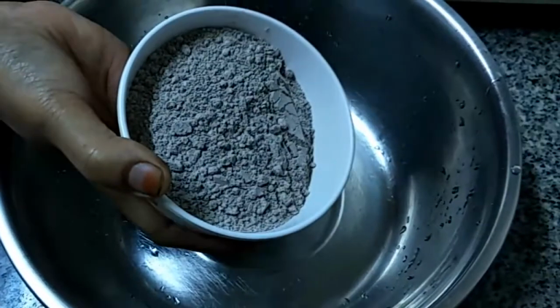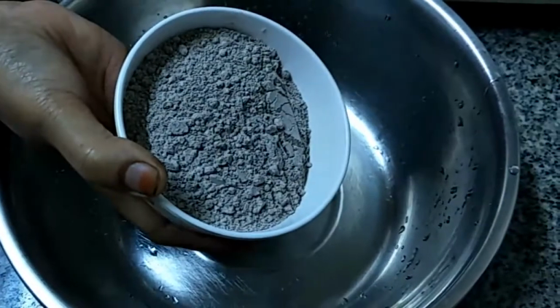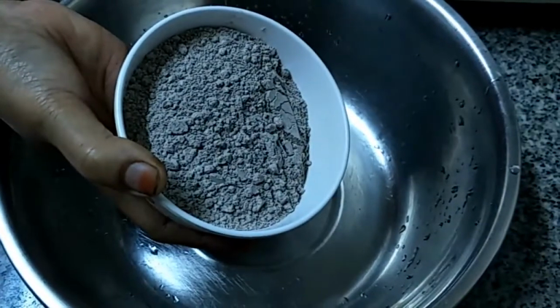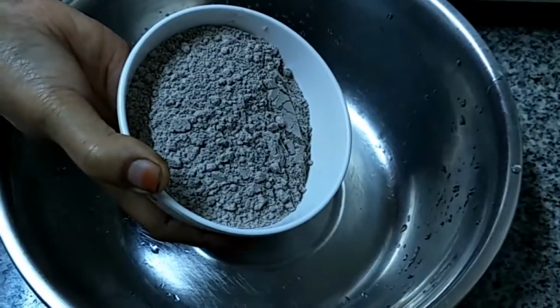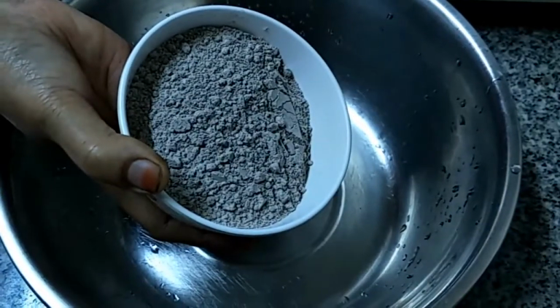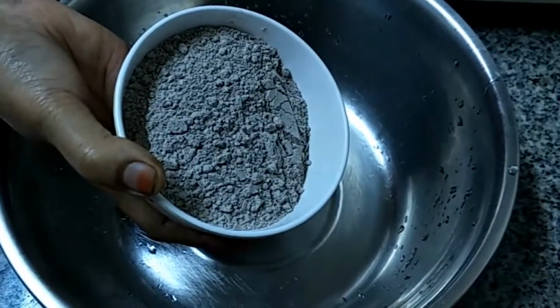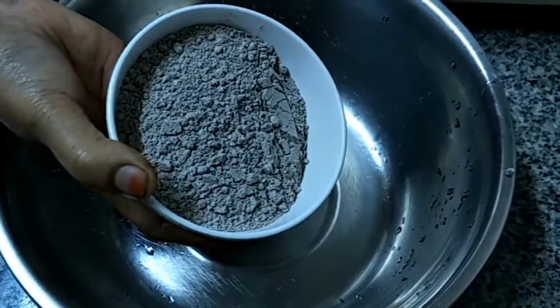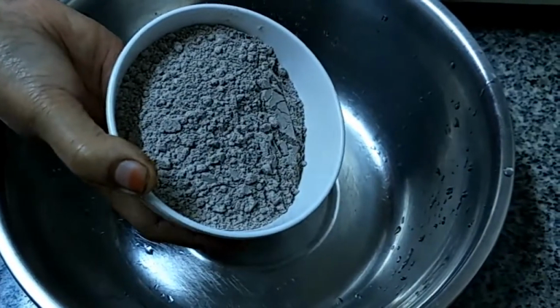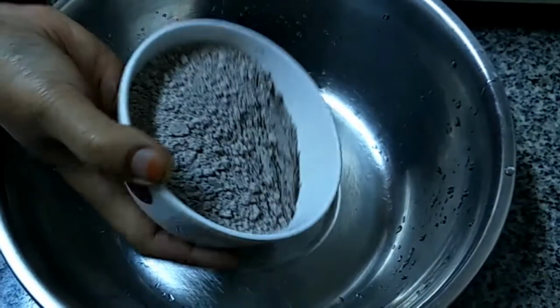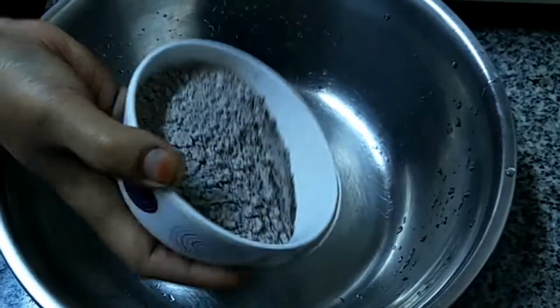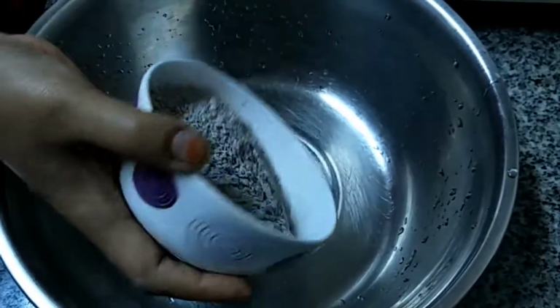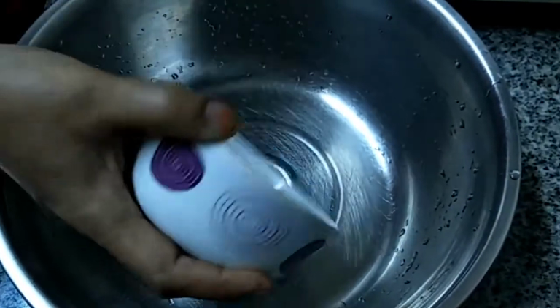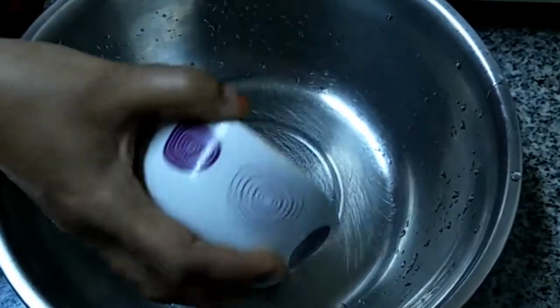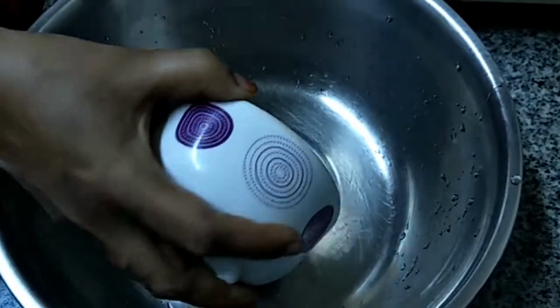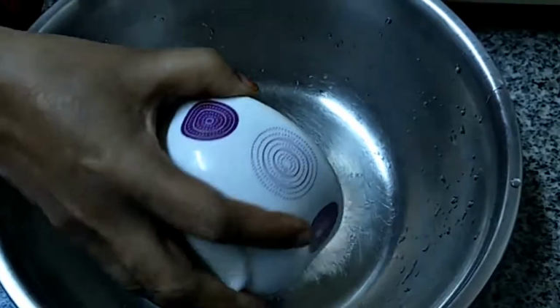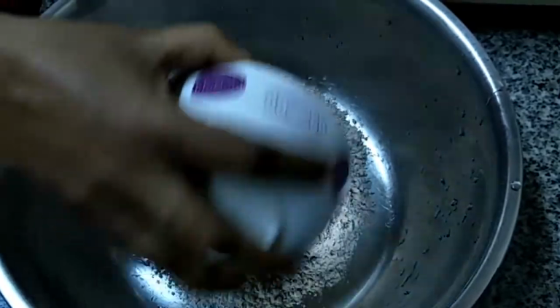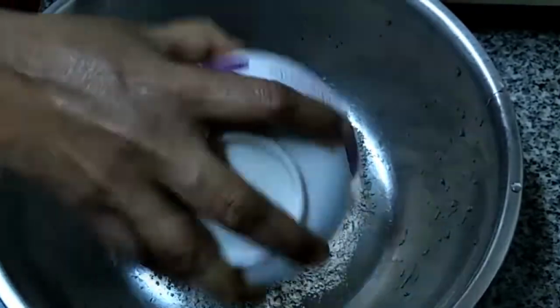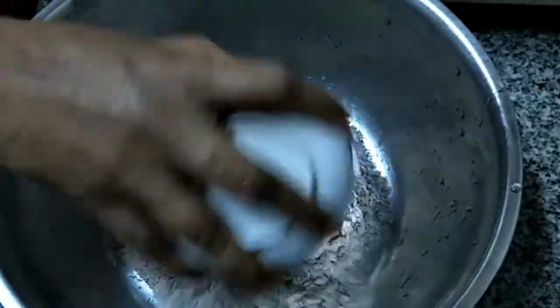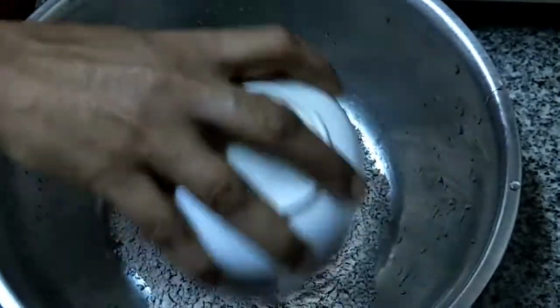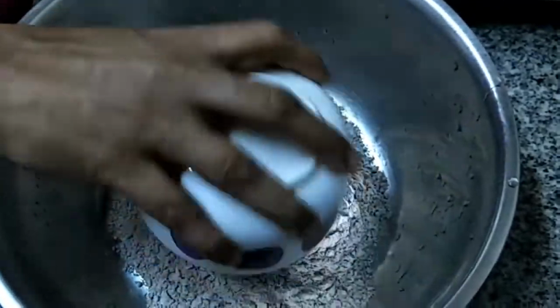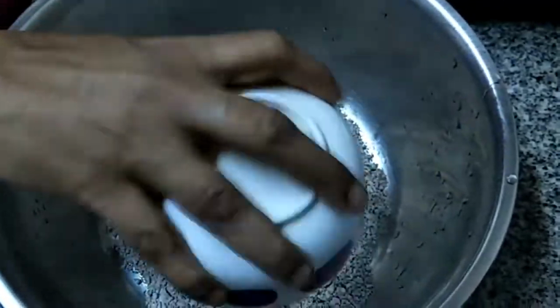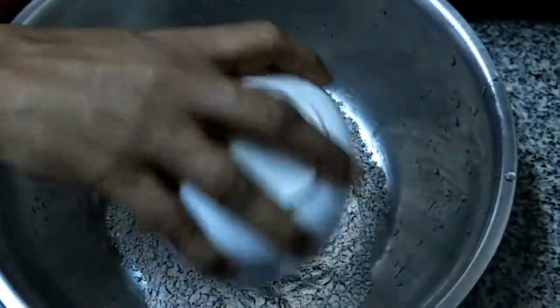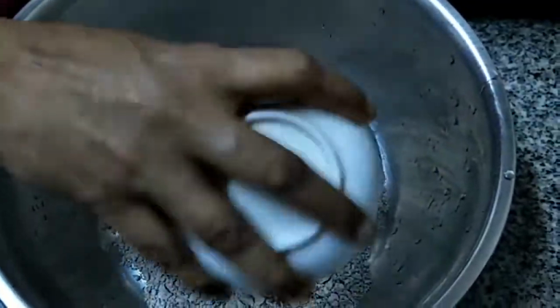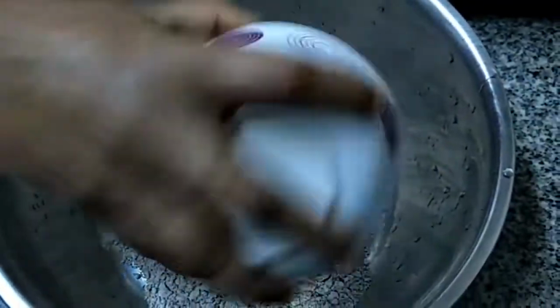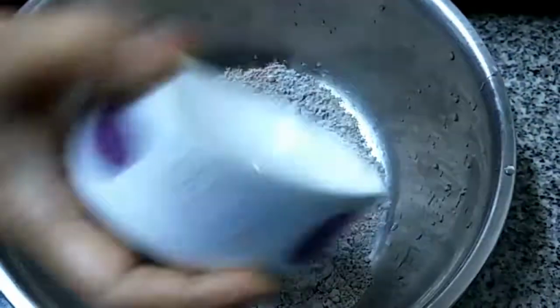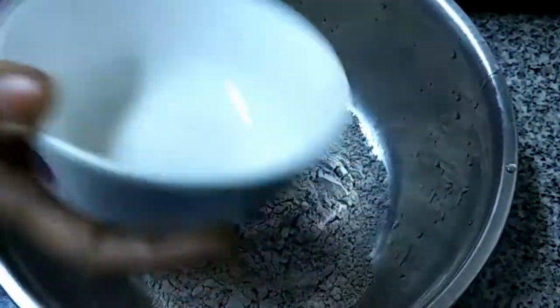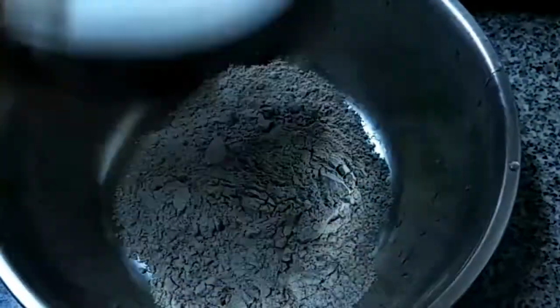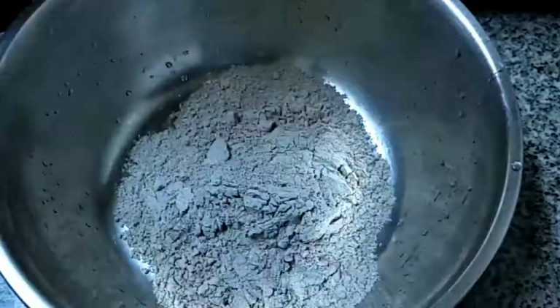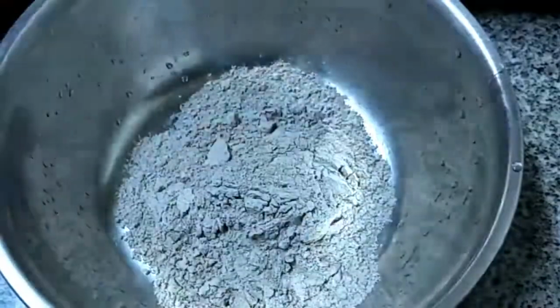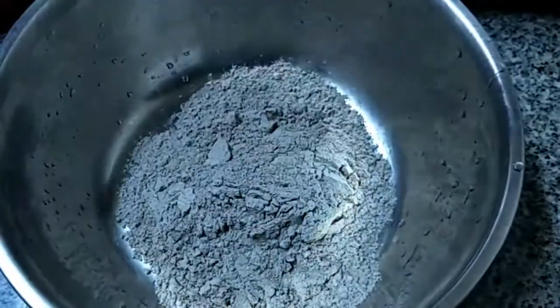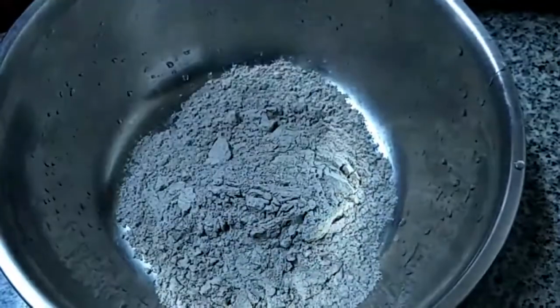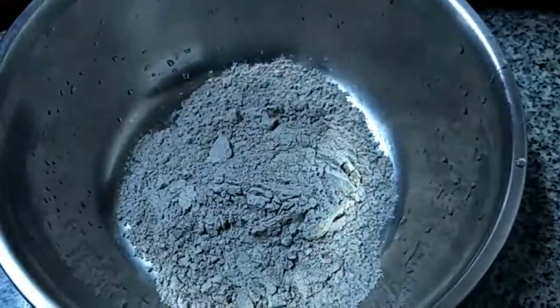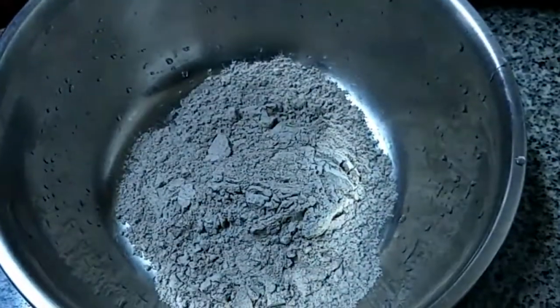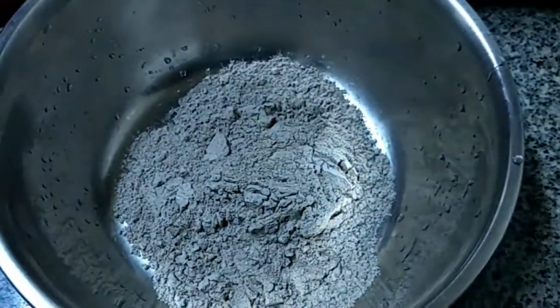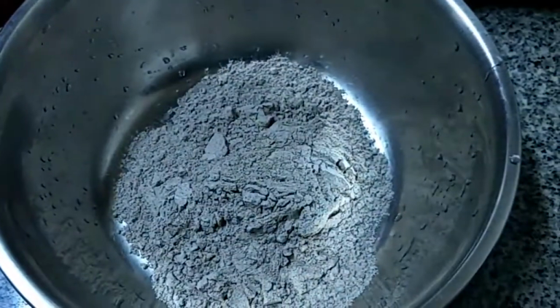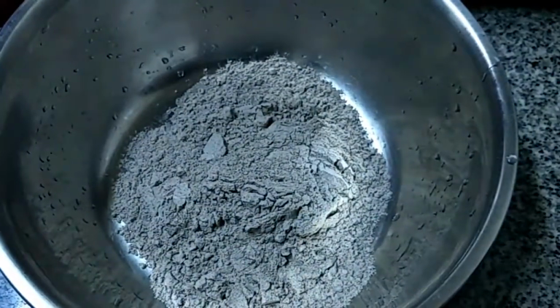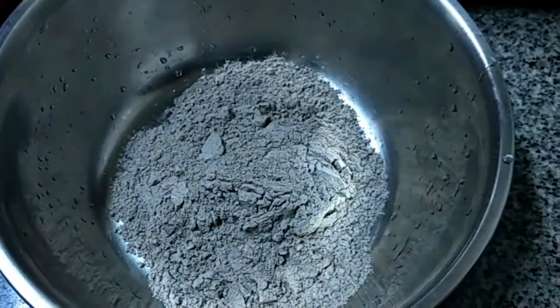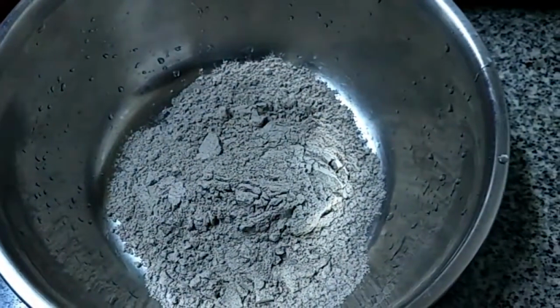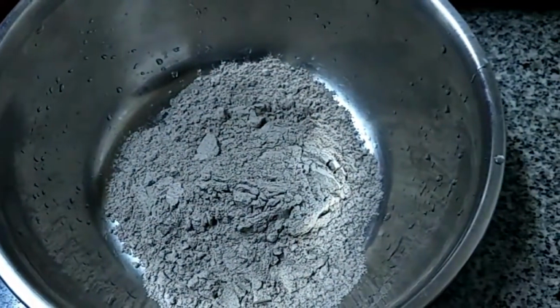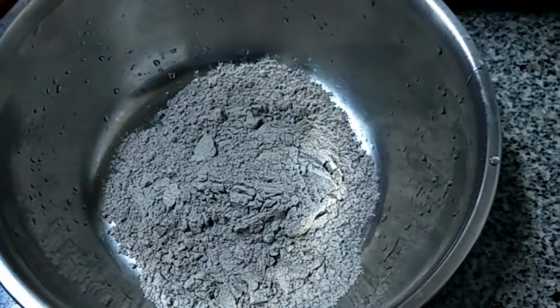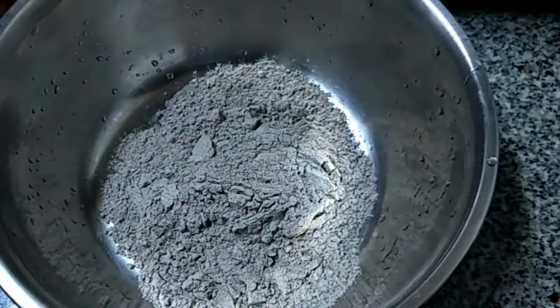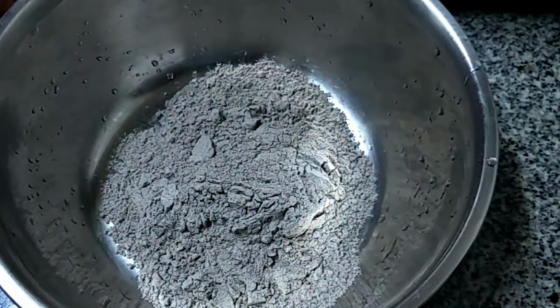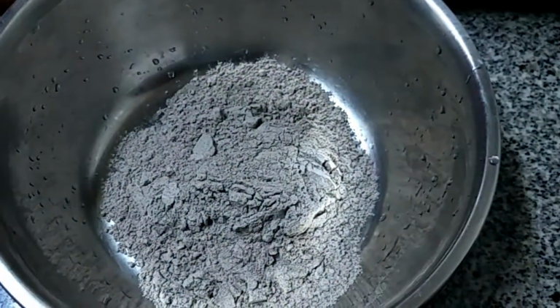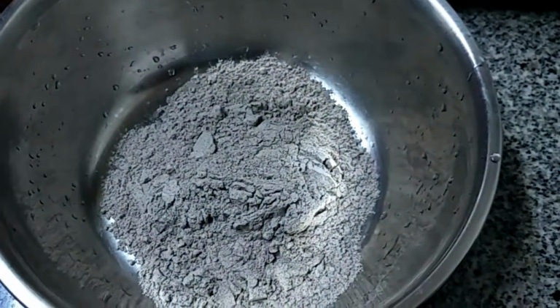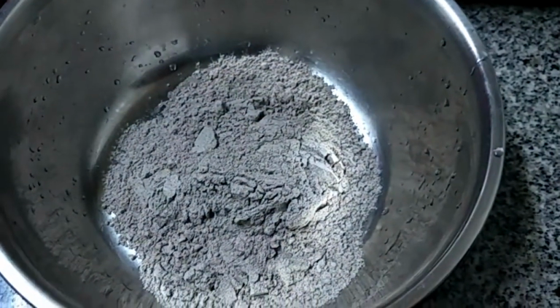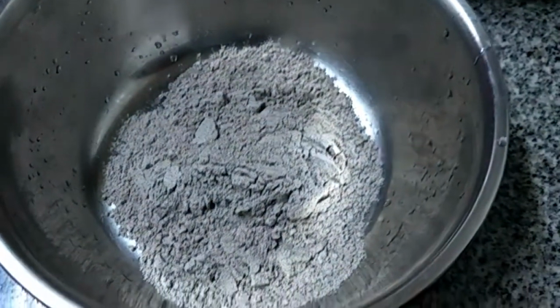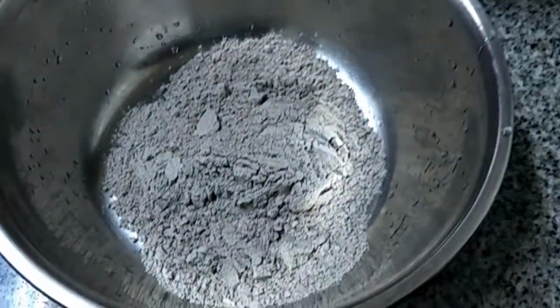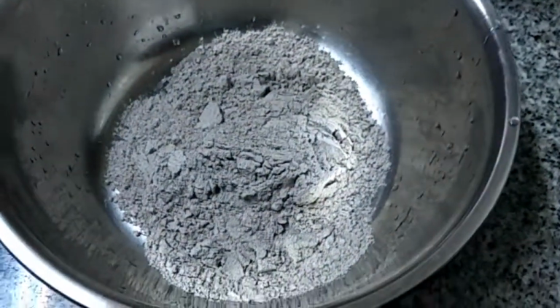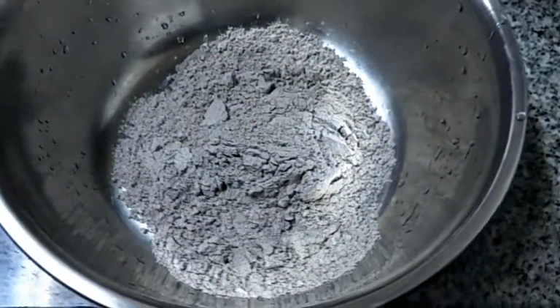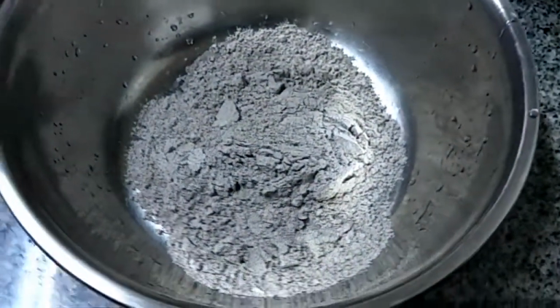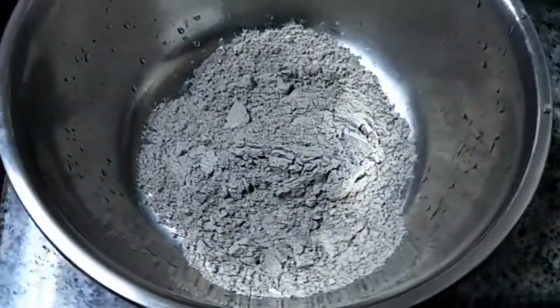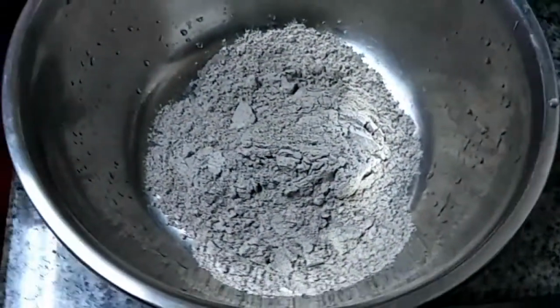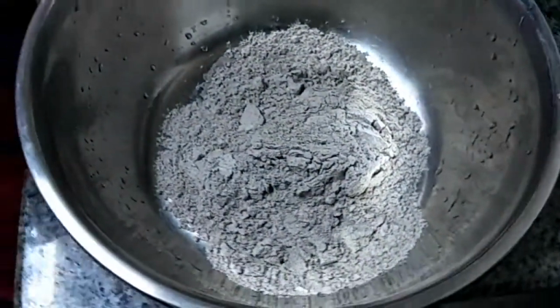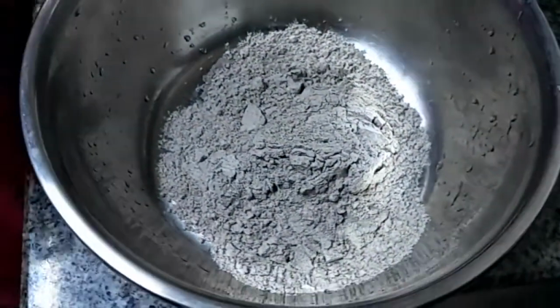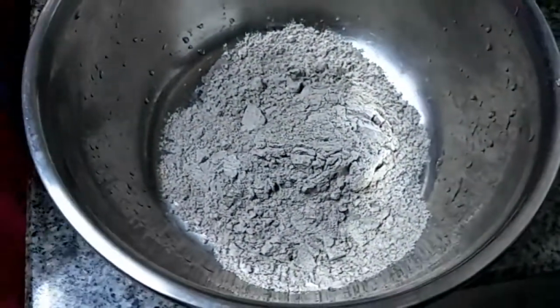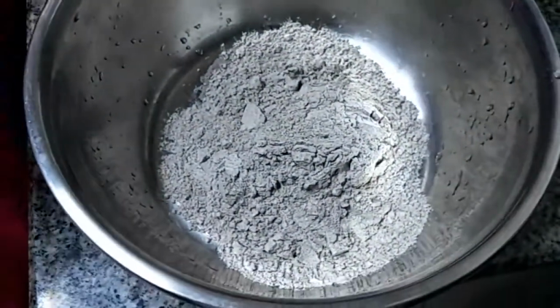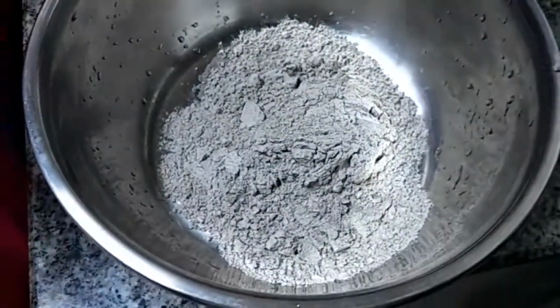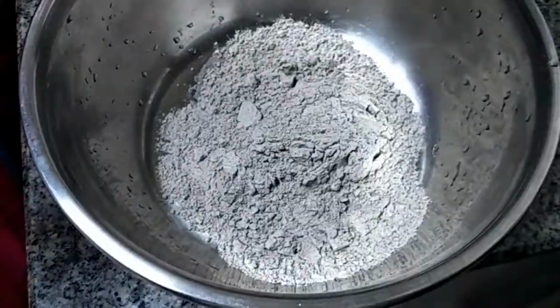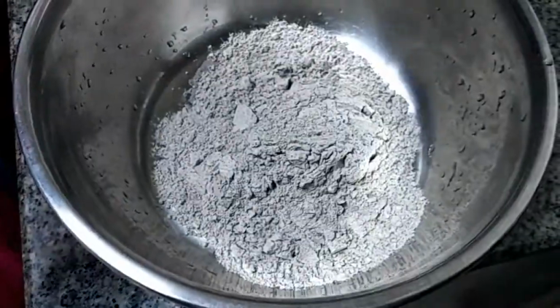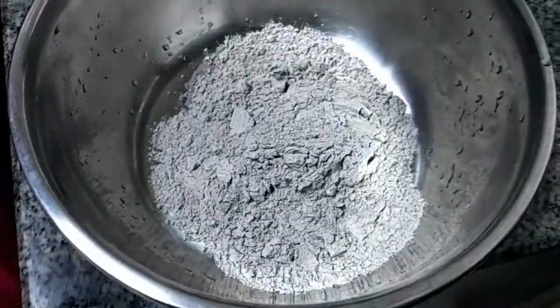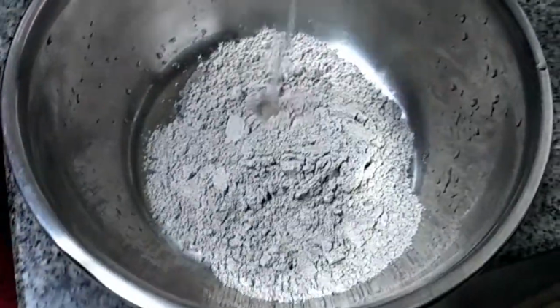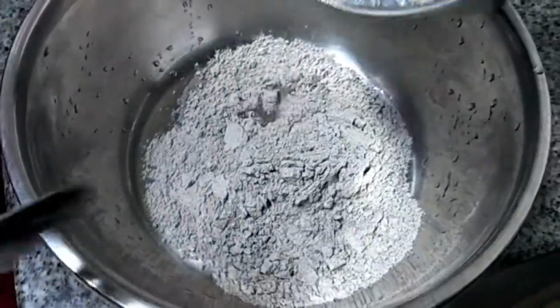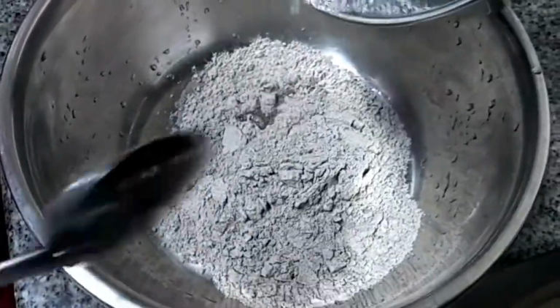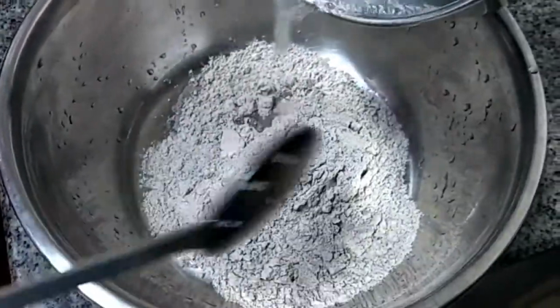Just add the Ragi flour in the mixing bowl. We are going to add the boiling water to this.